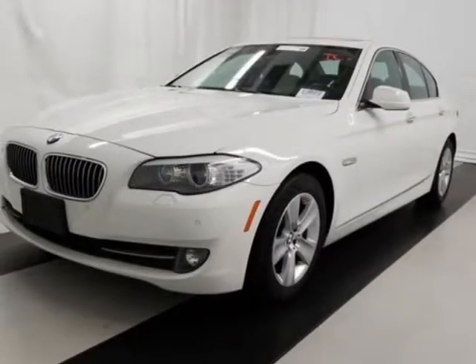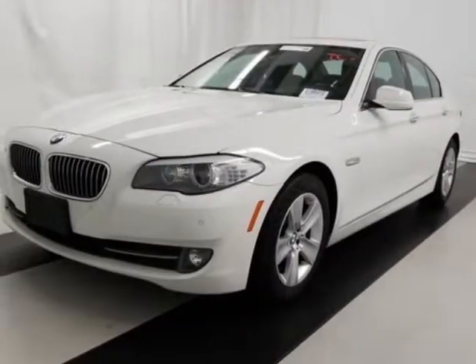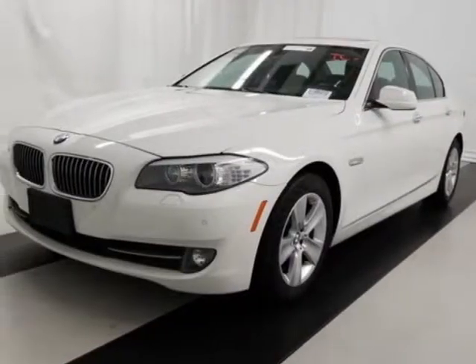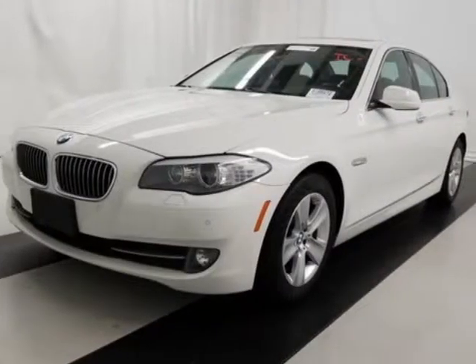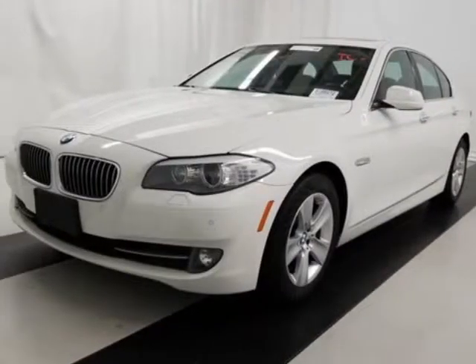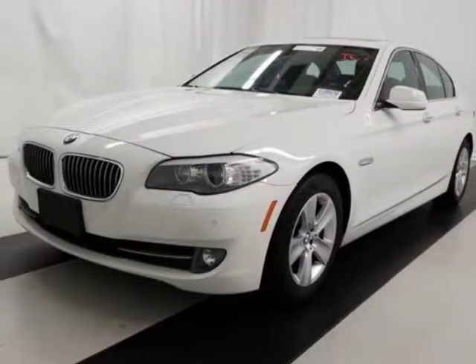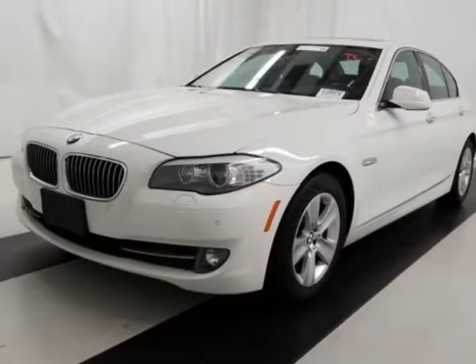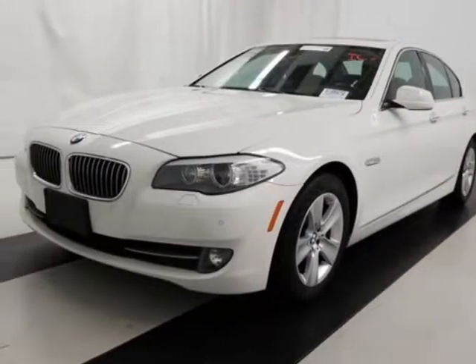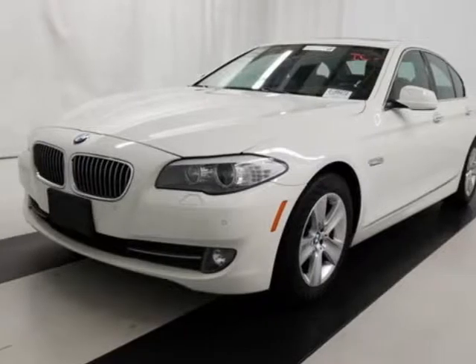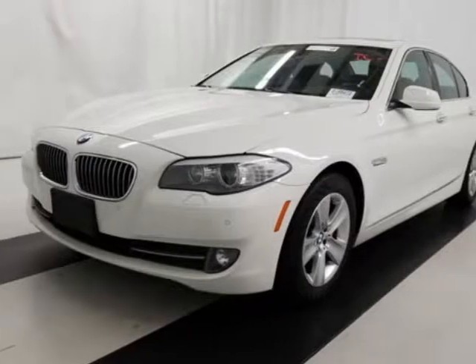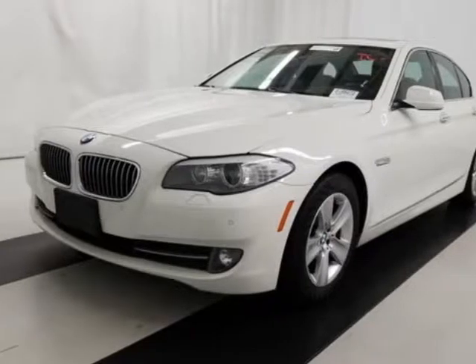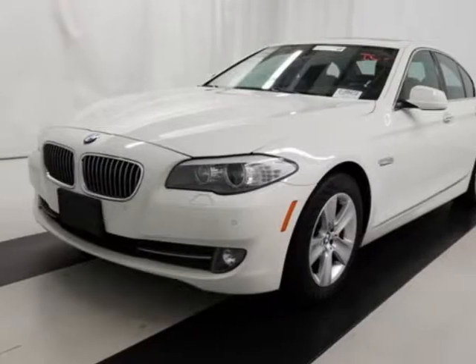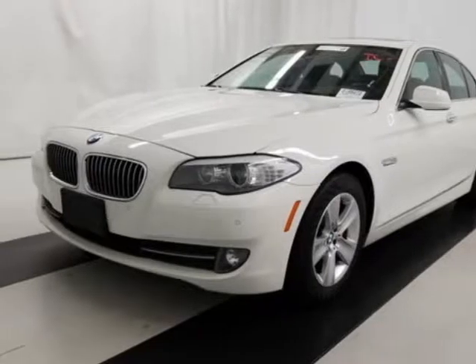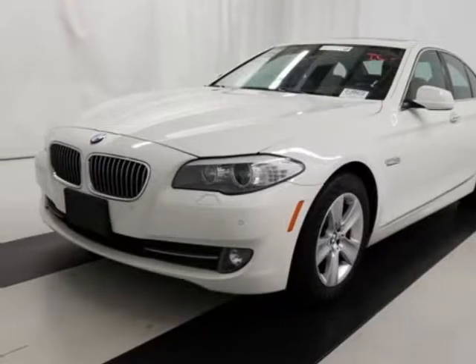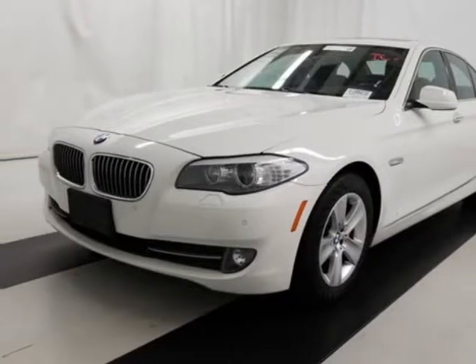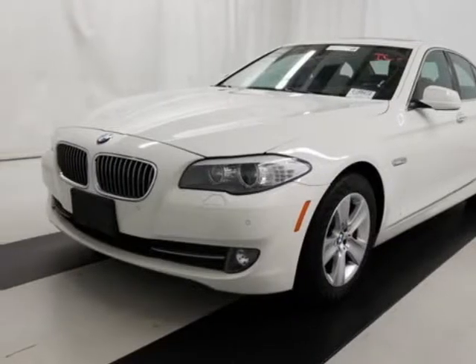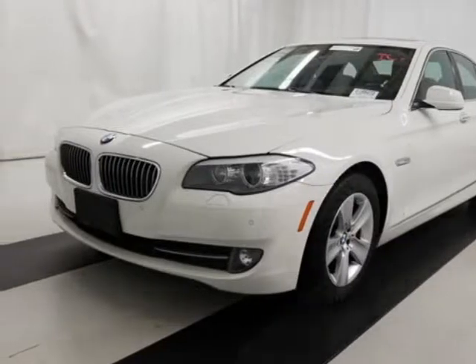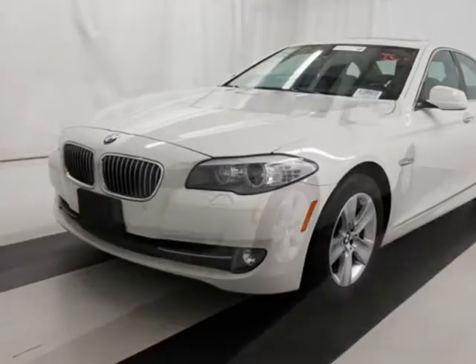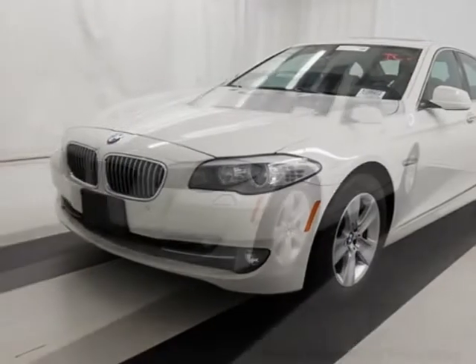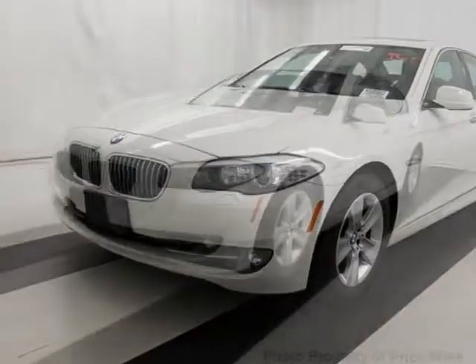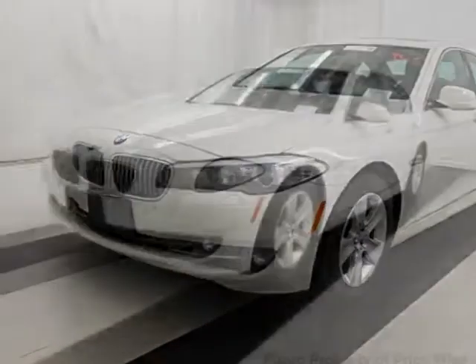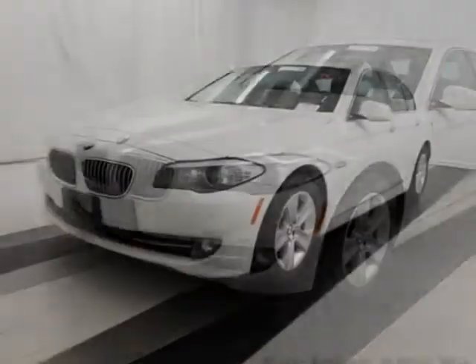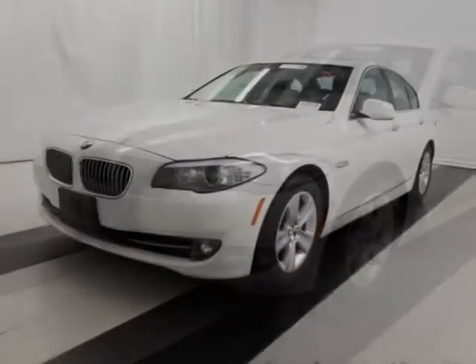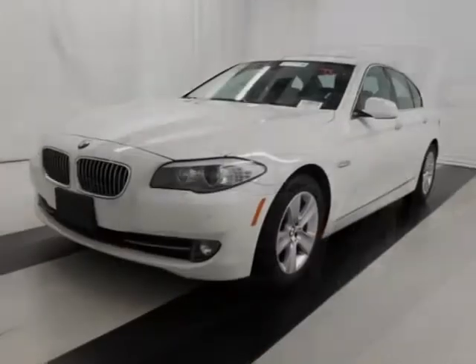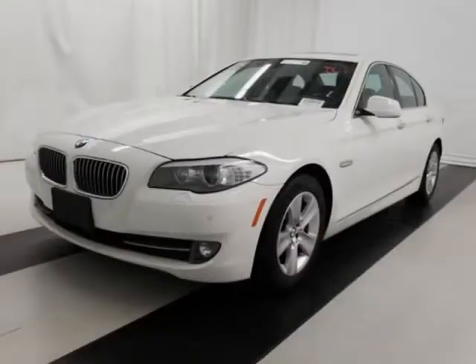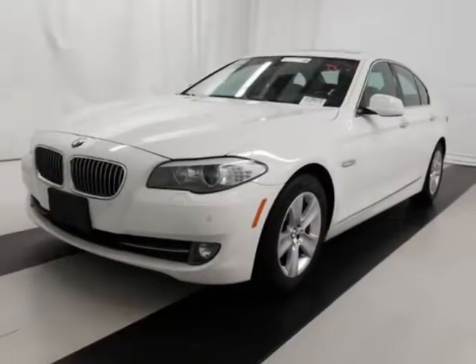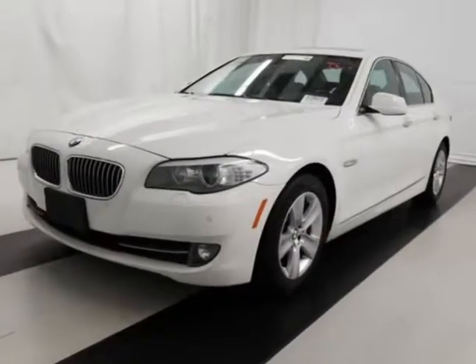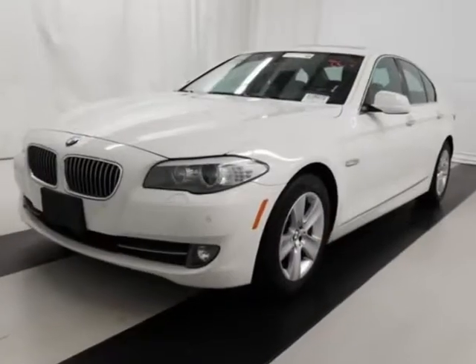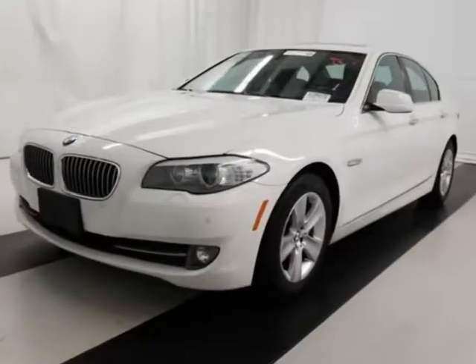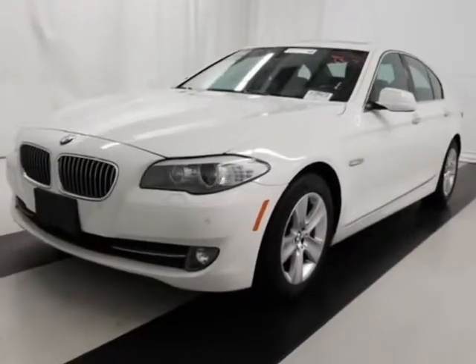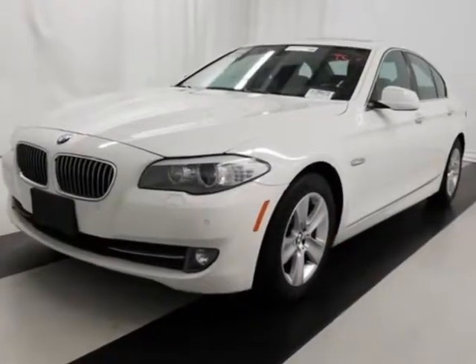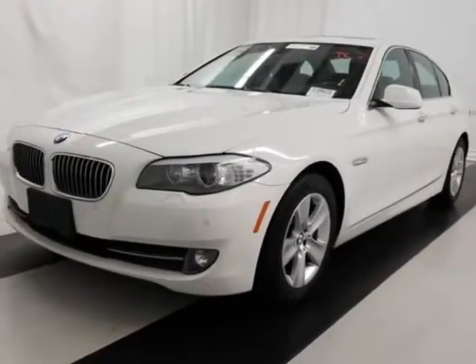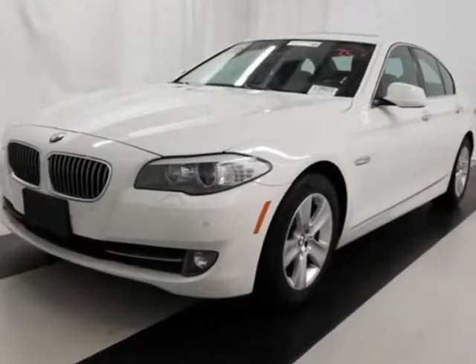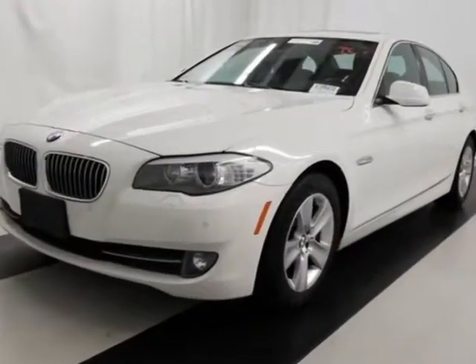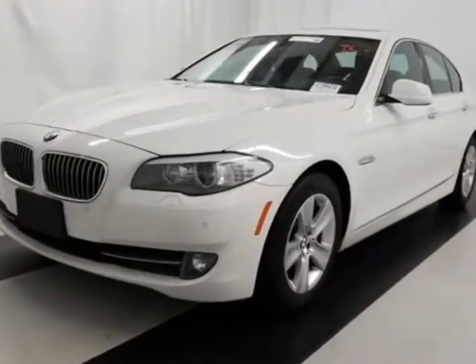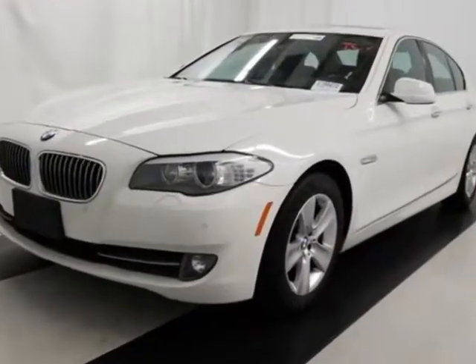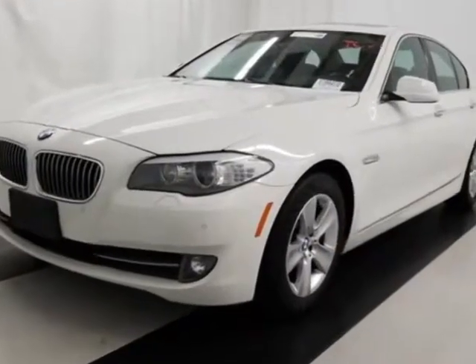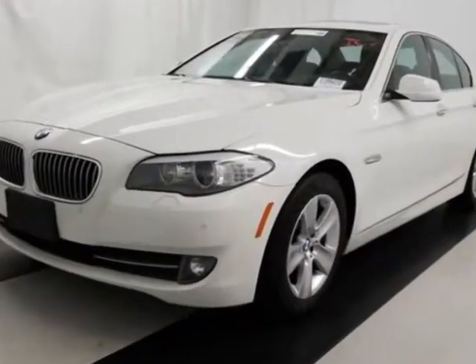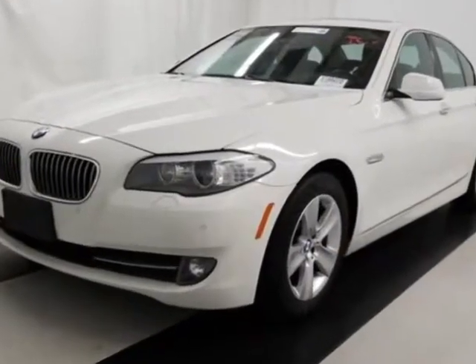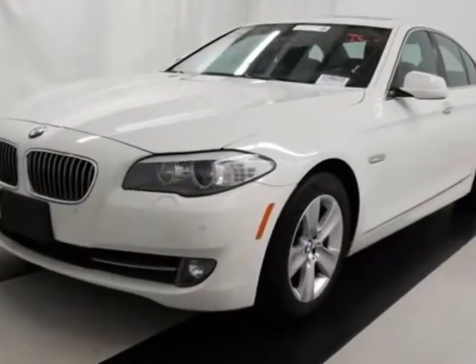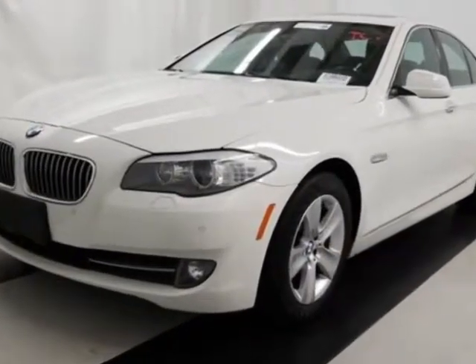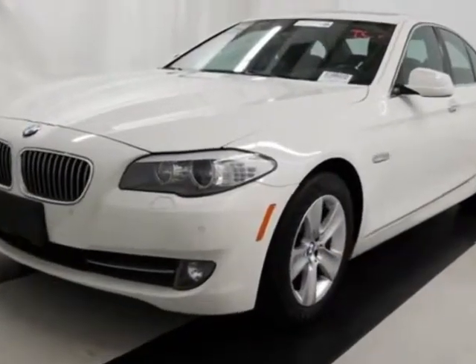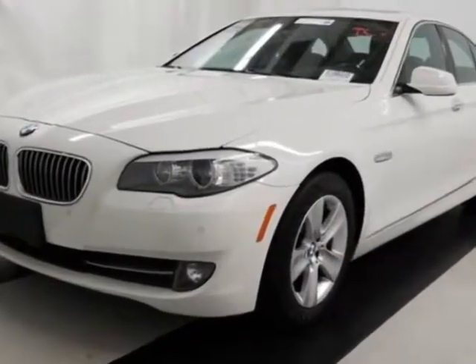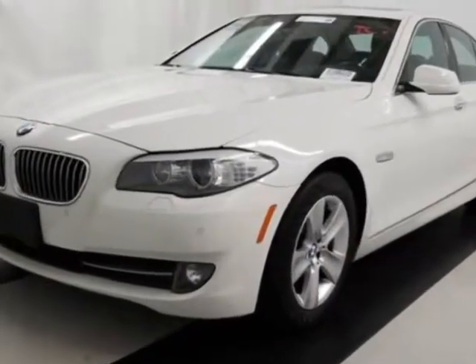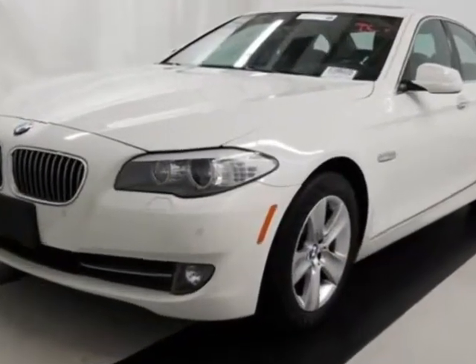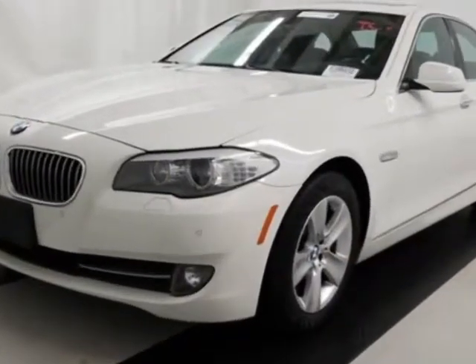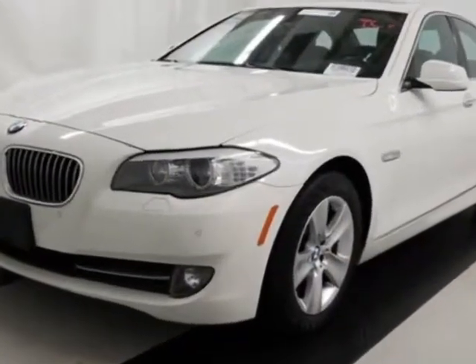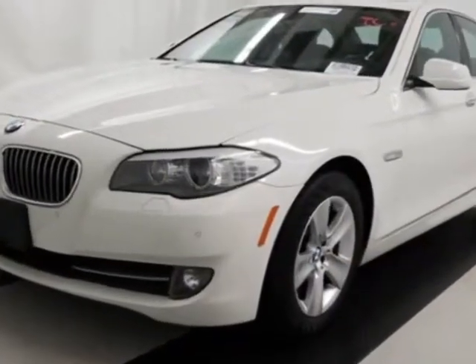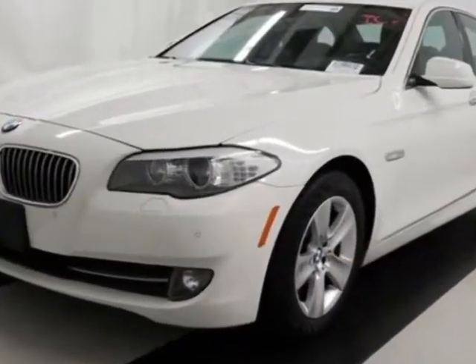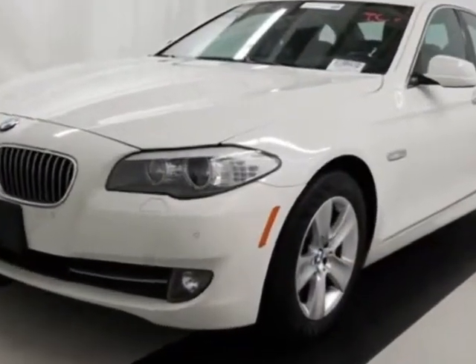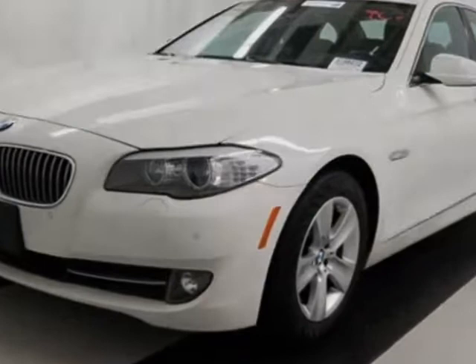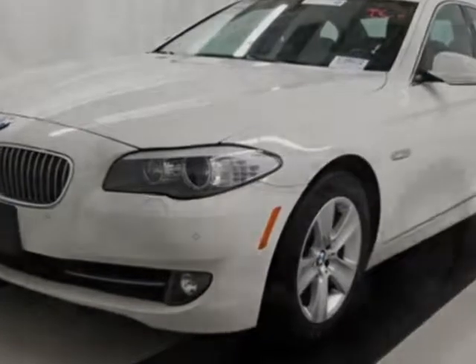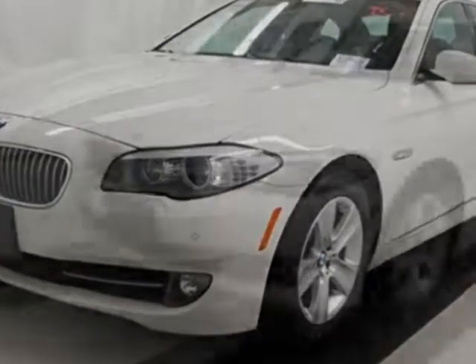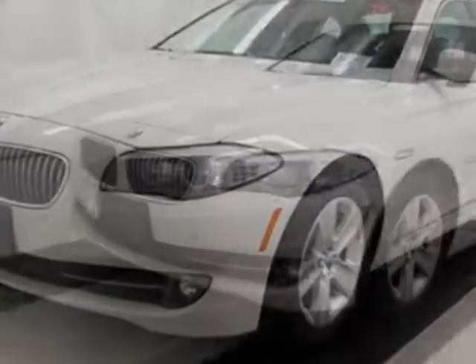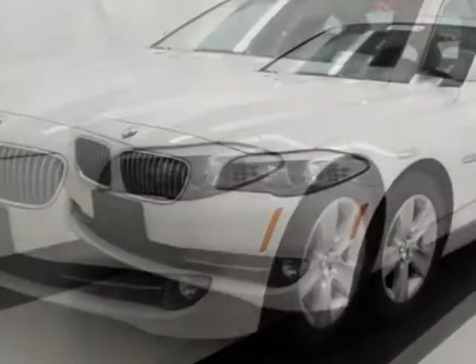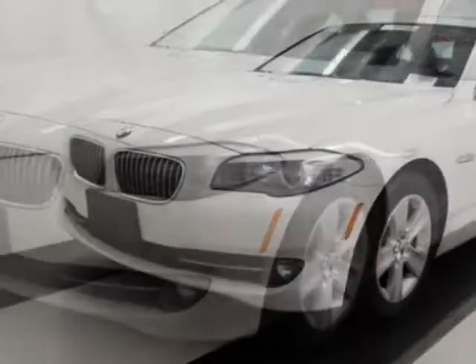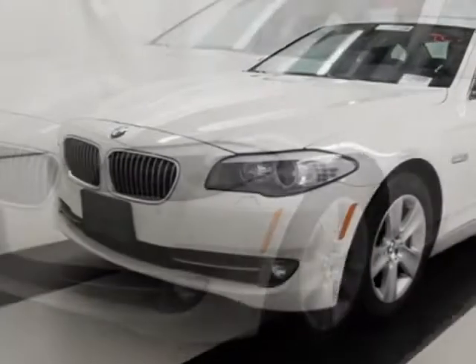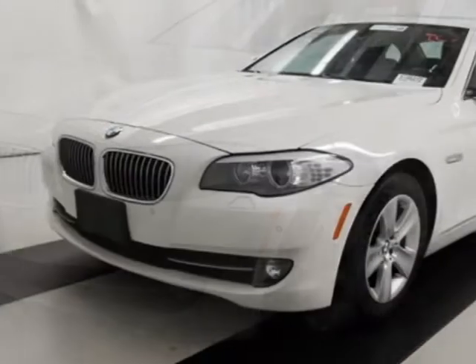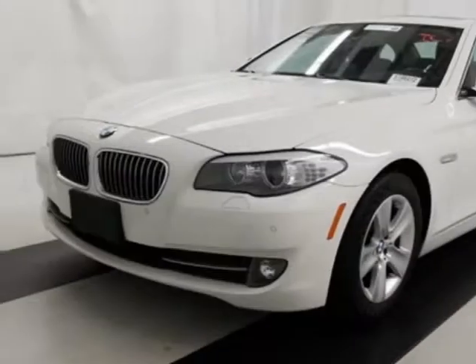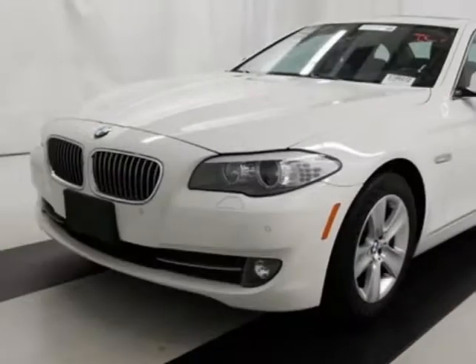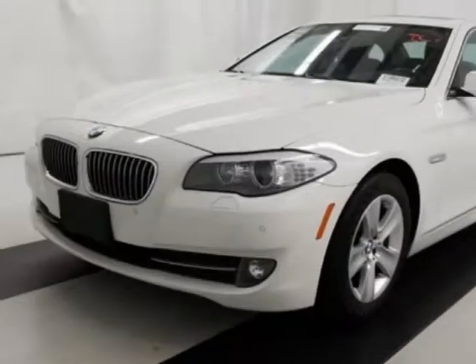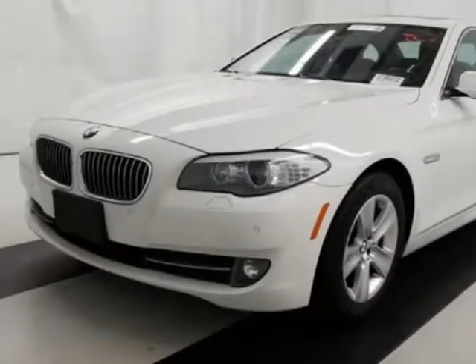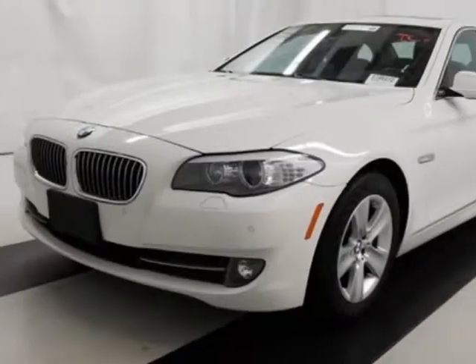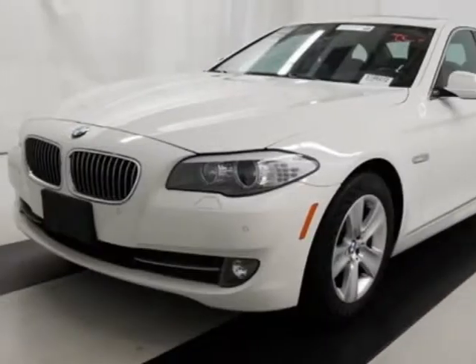Call 908-241-6262 or email our friendly sales staff today to schedule a test drive.